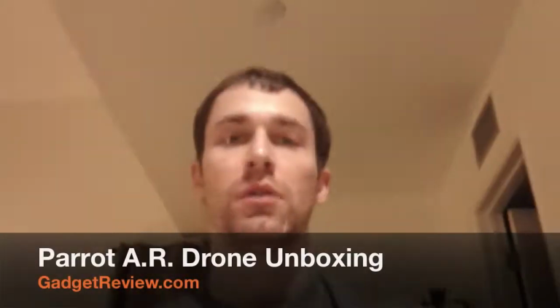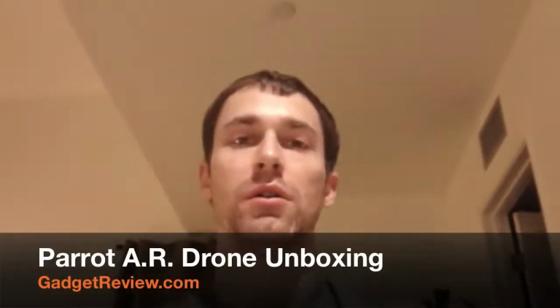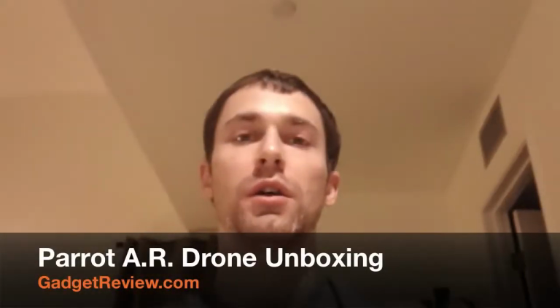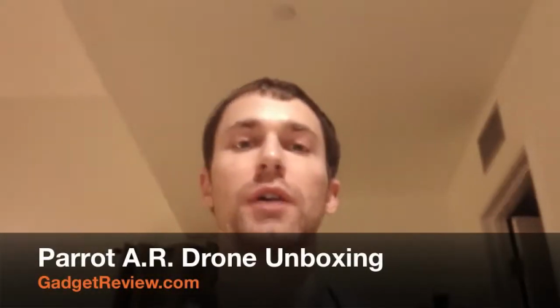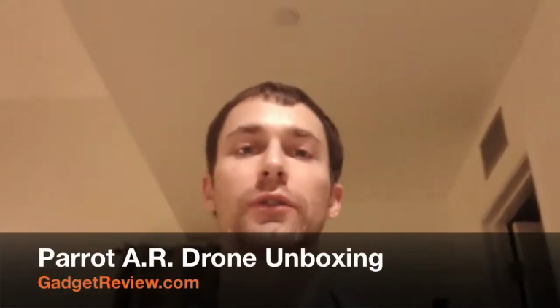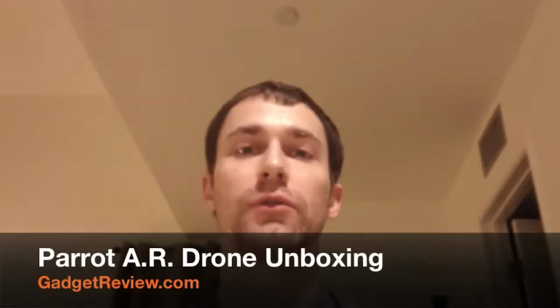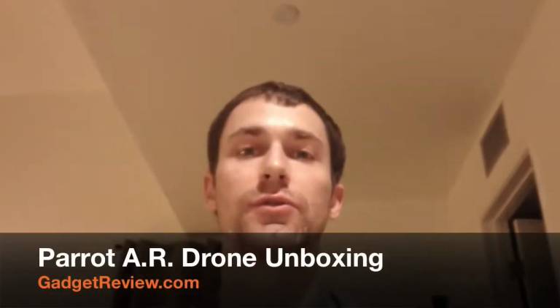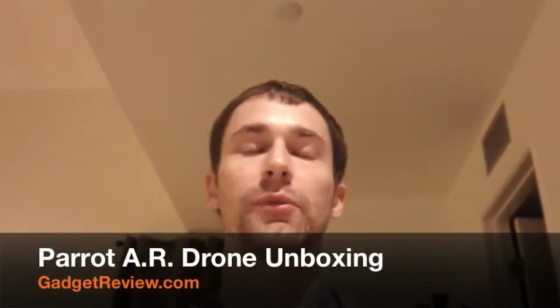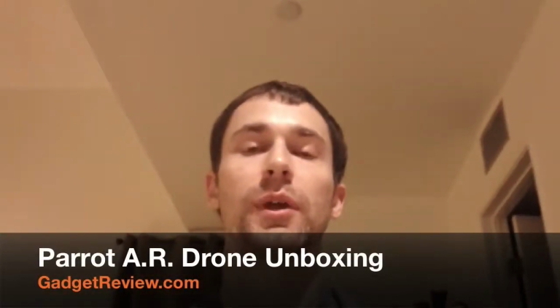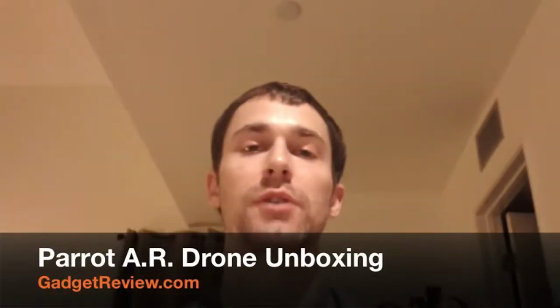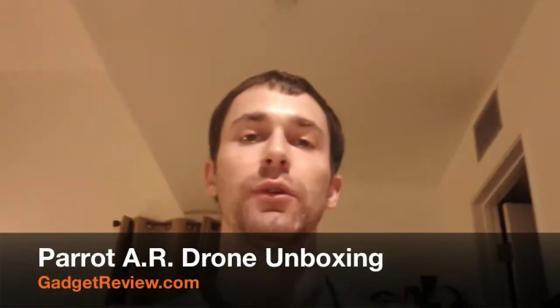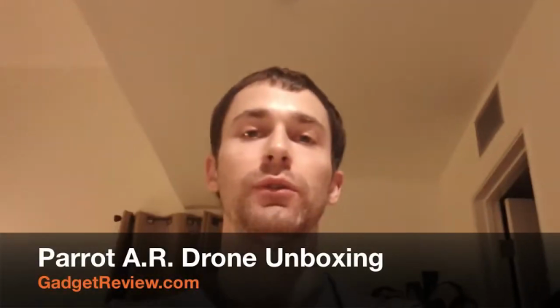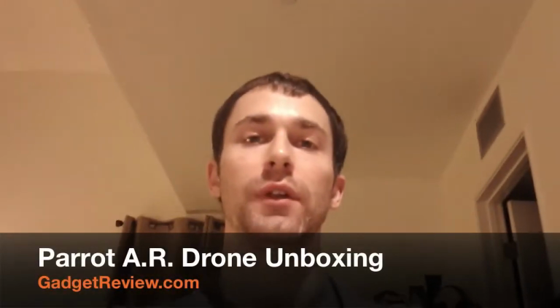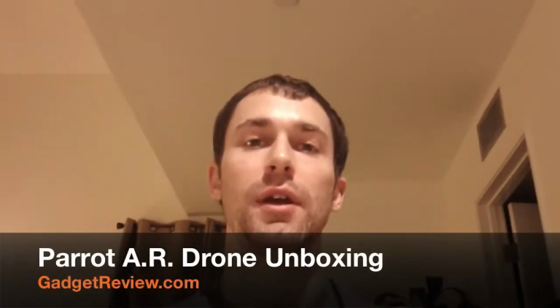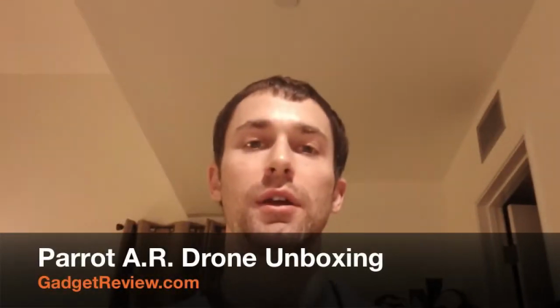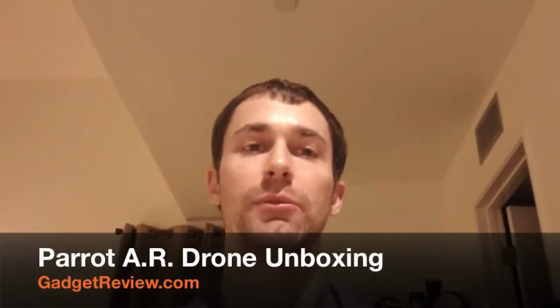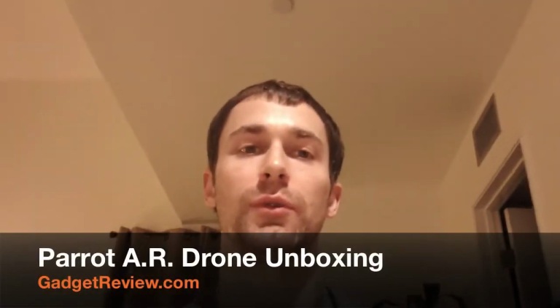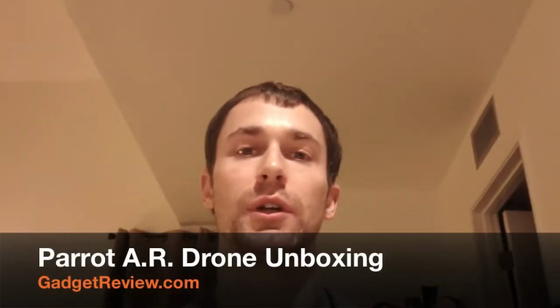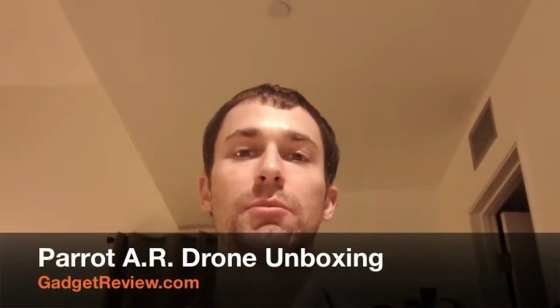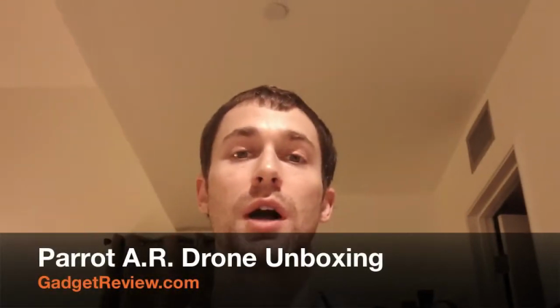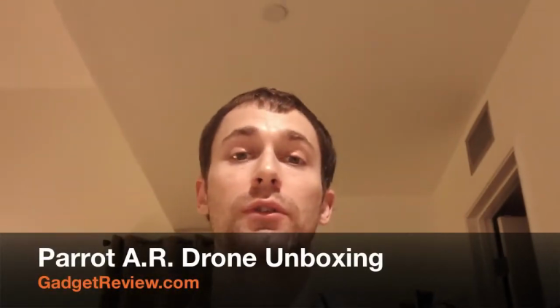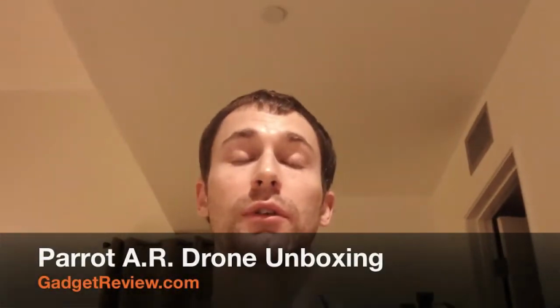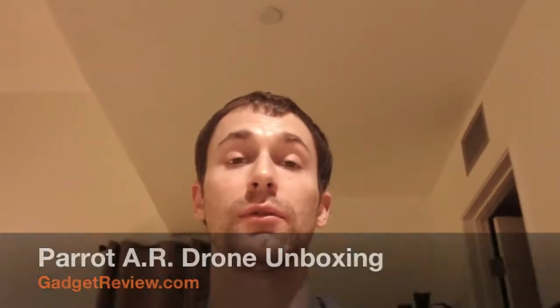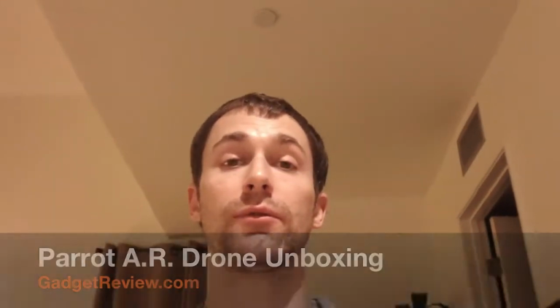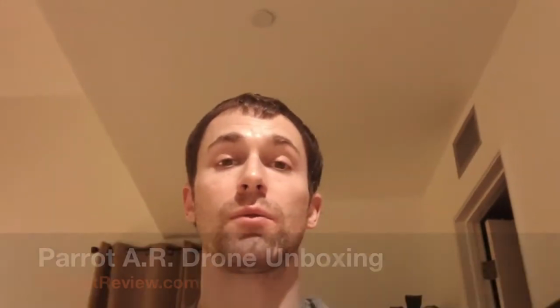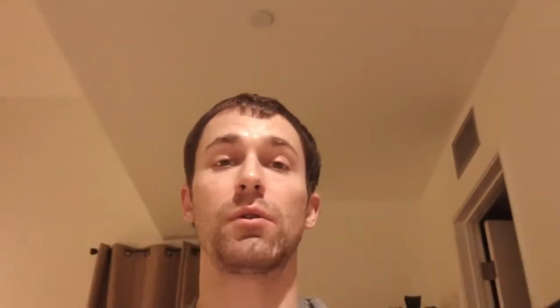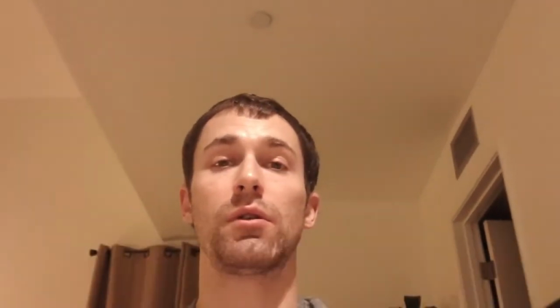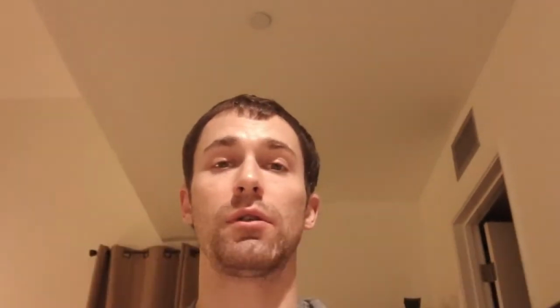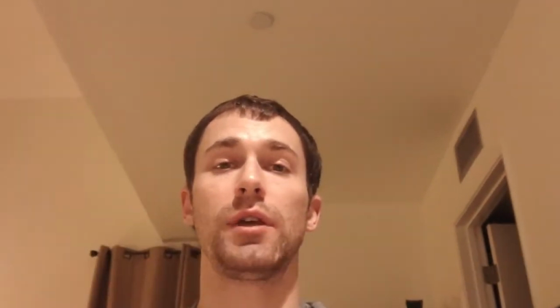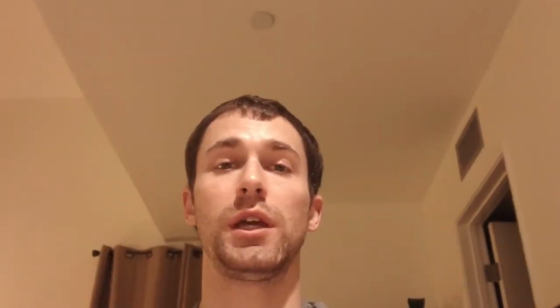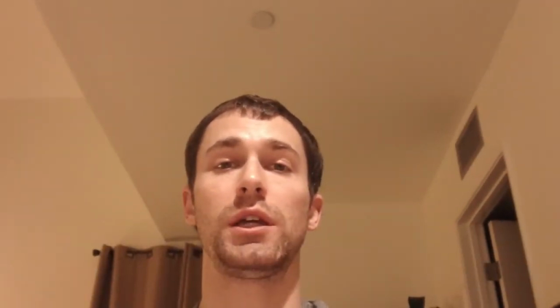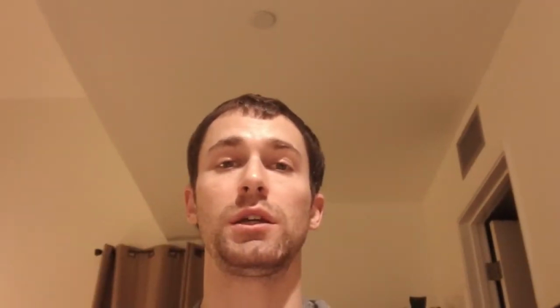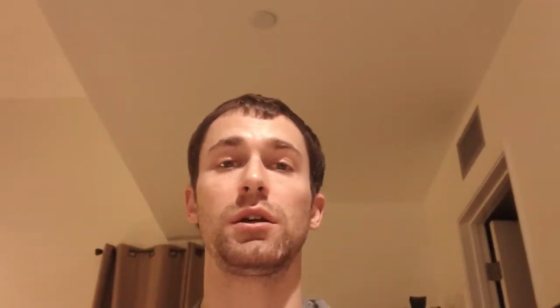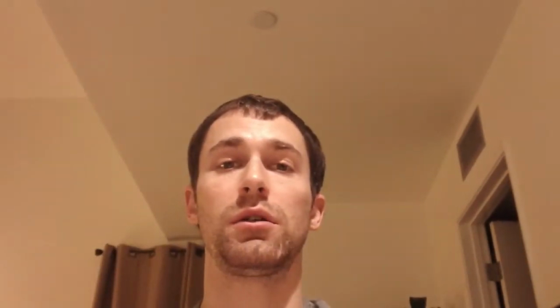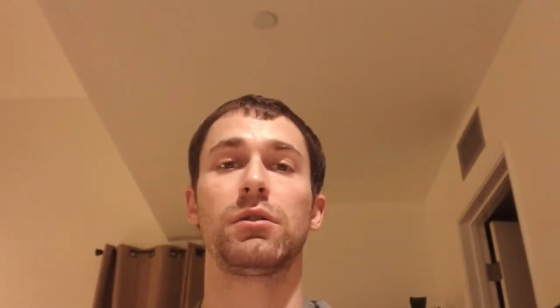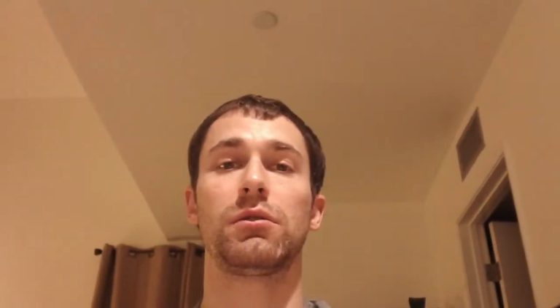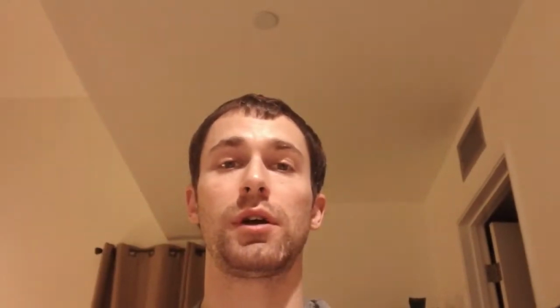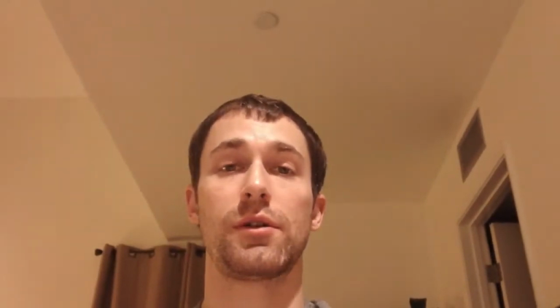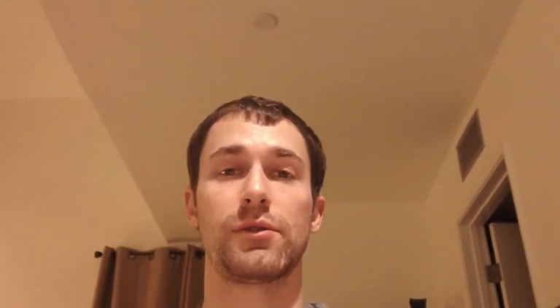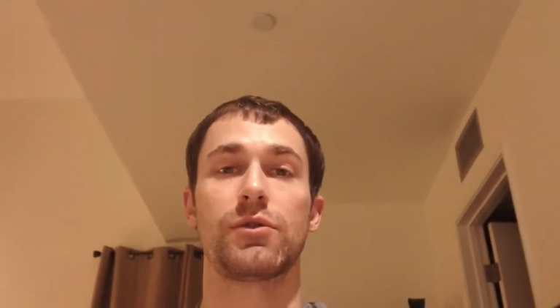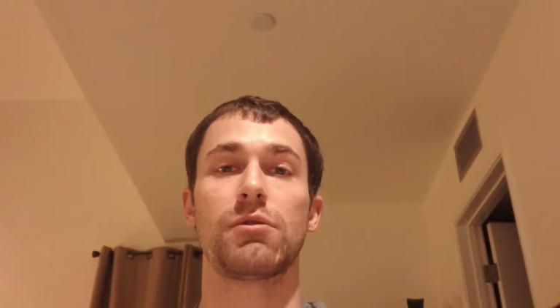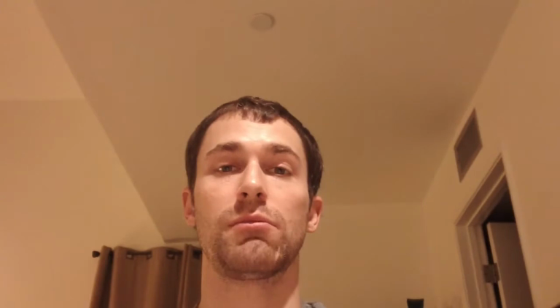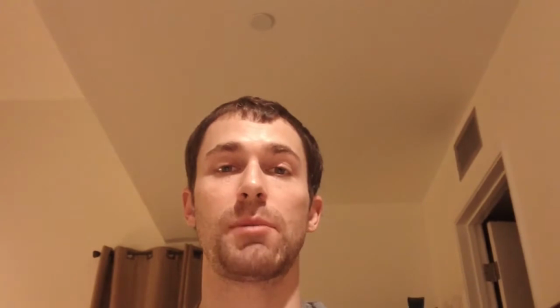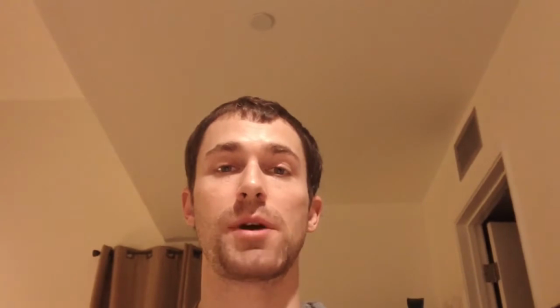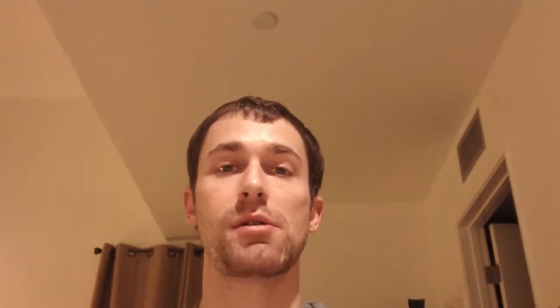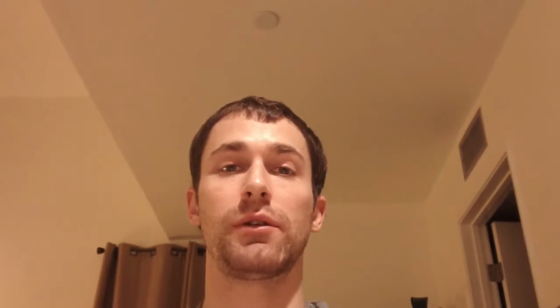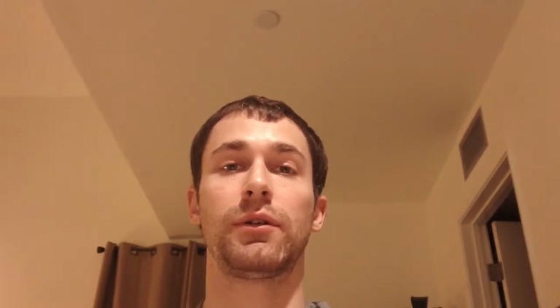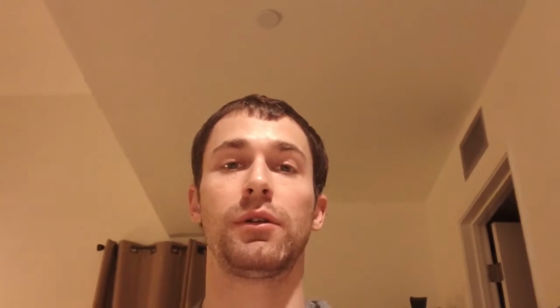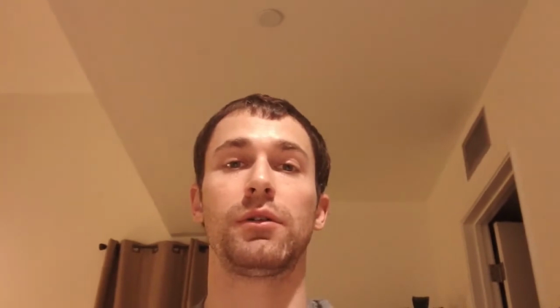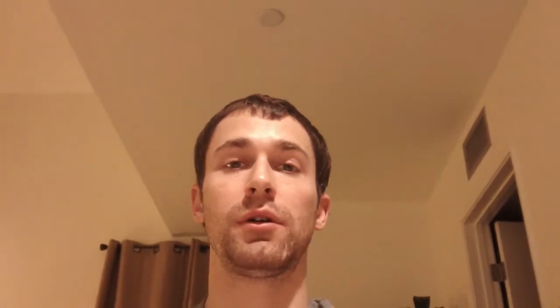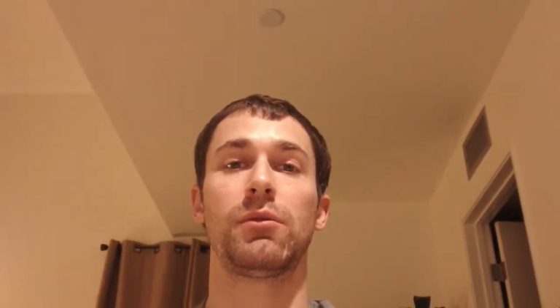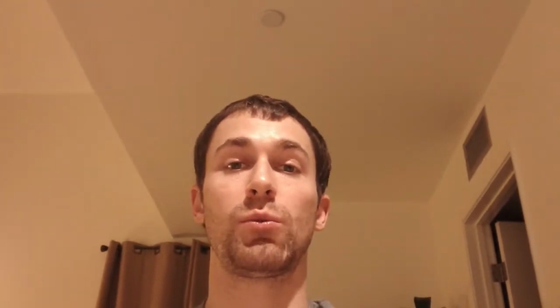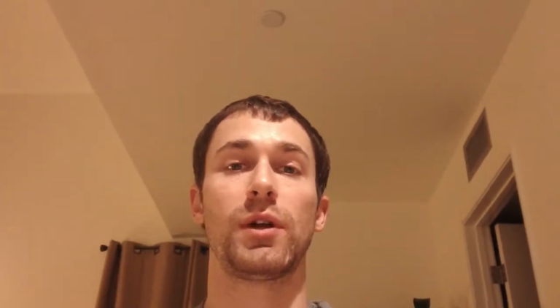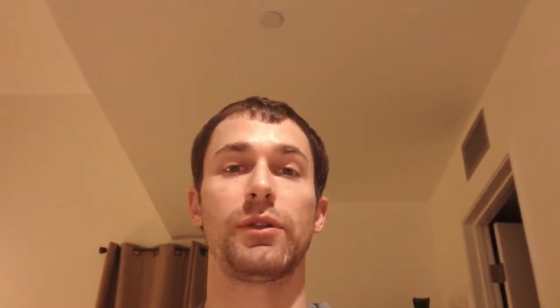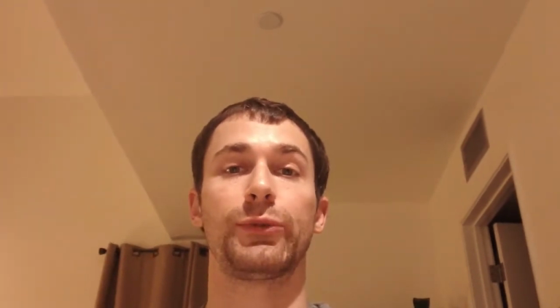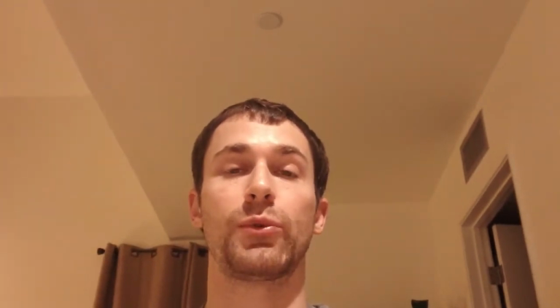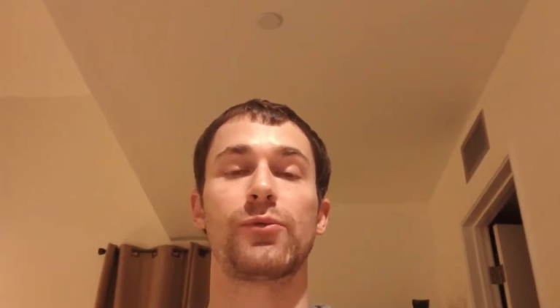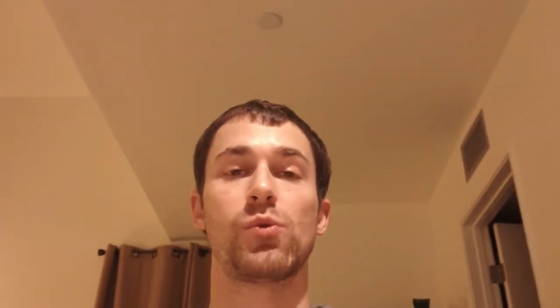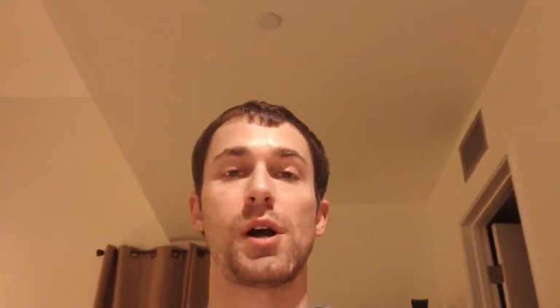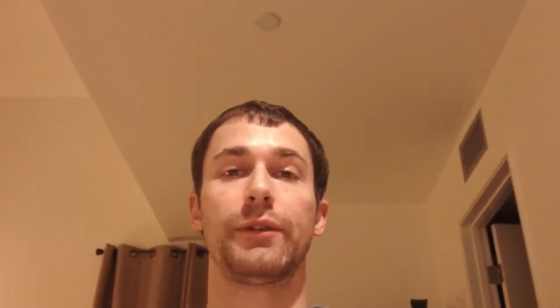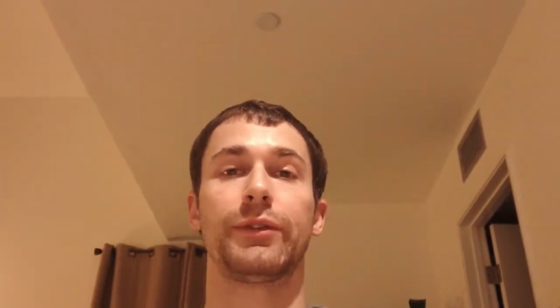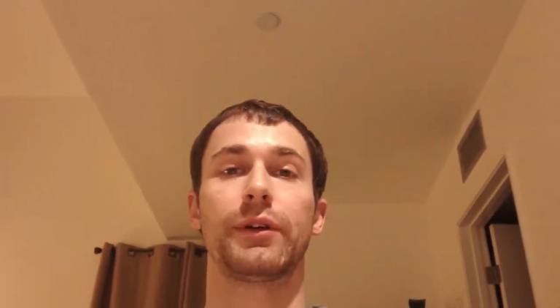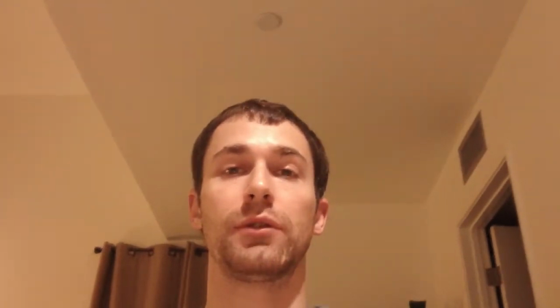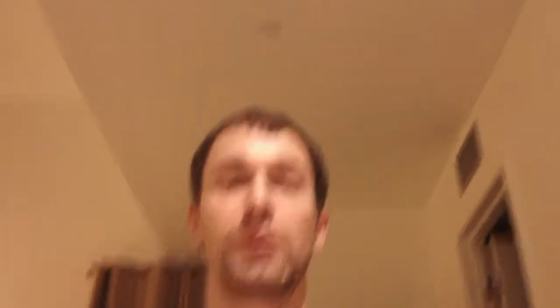Hey guys, it's Chris from Gadget View. Today I'm doing an unboxing for the AR Drone by Parrot. I've been waiting on this one for a while, let's take a look.